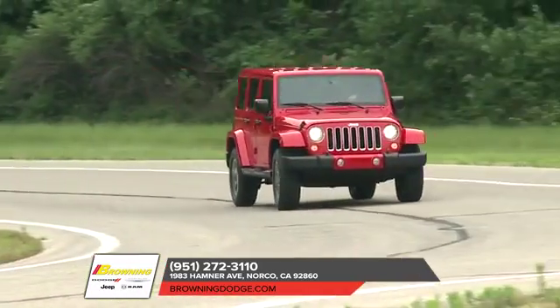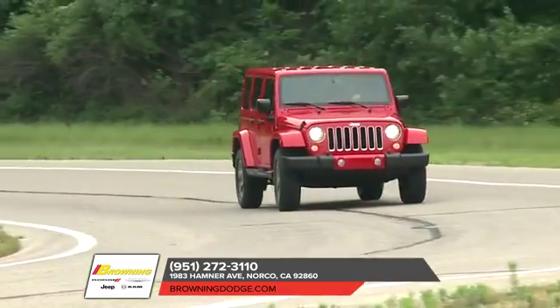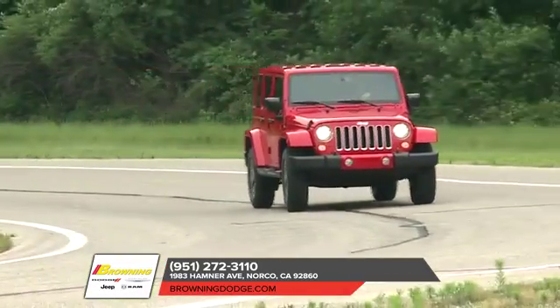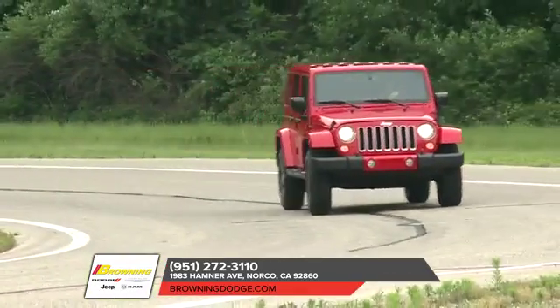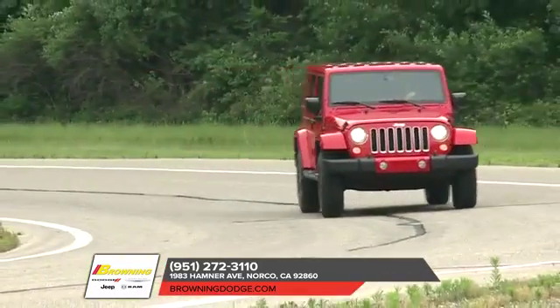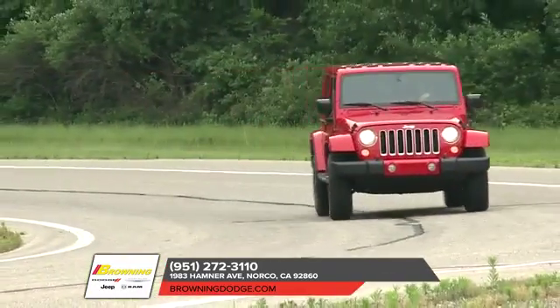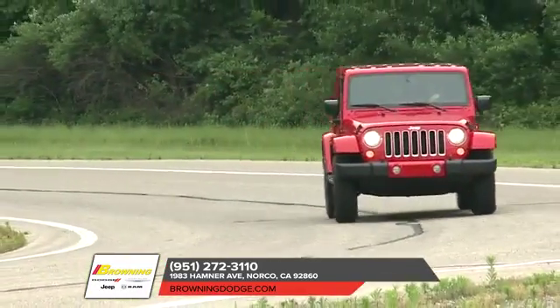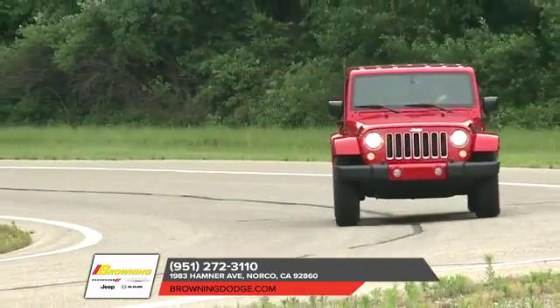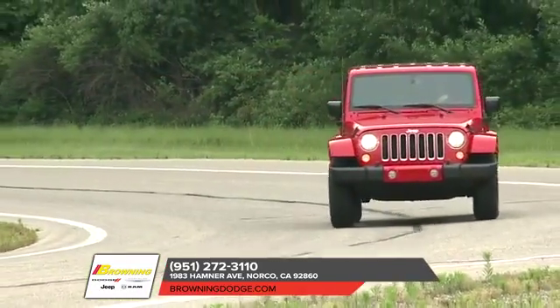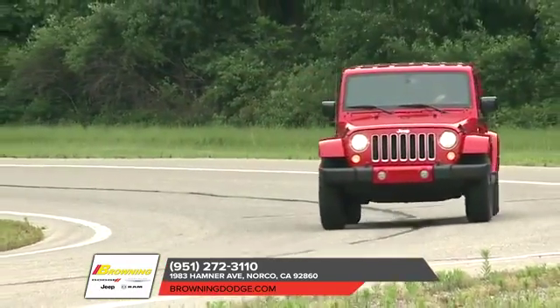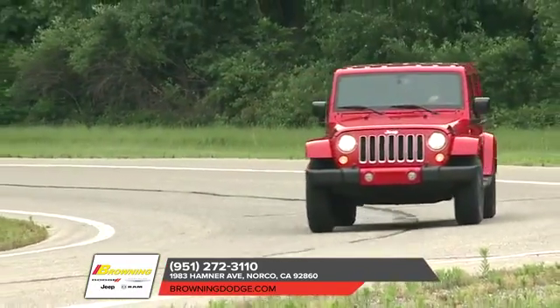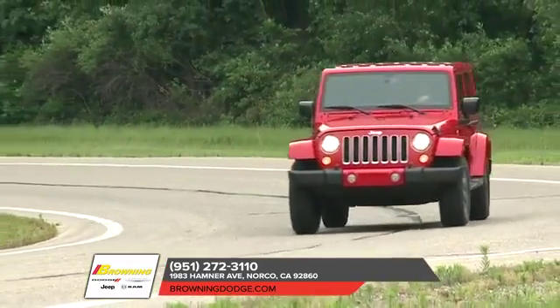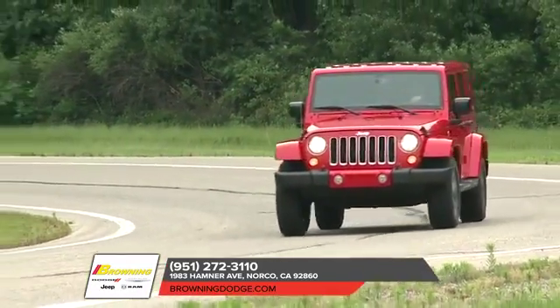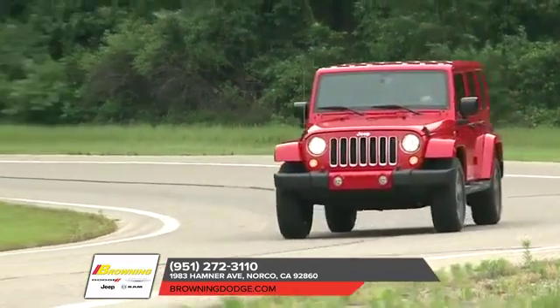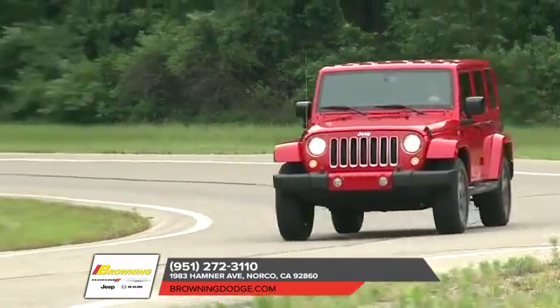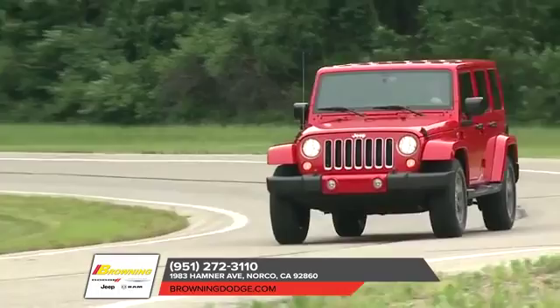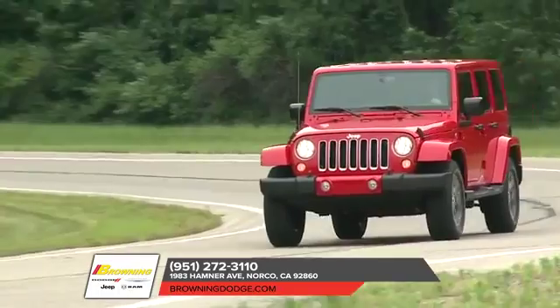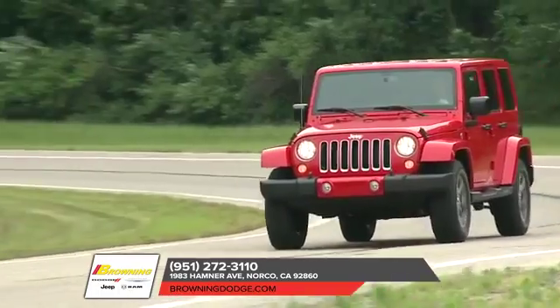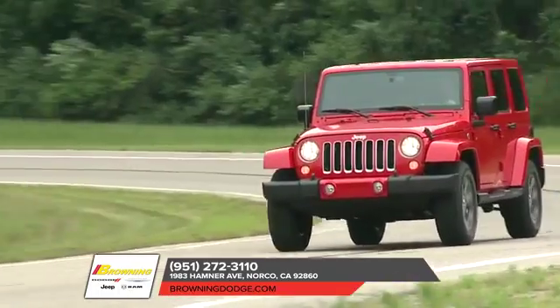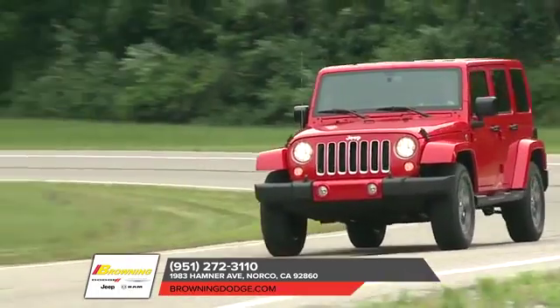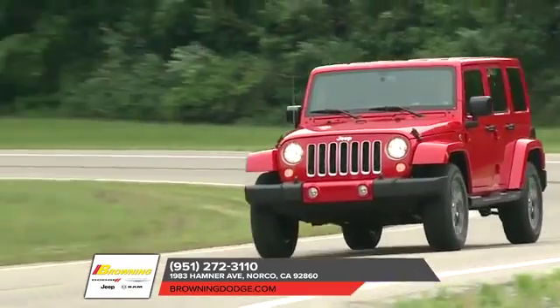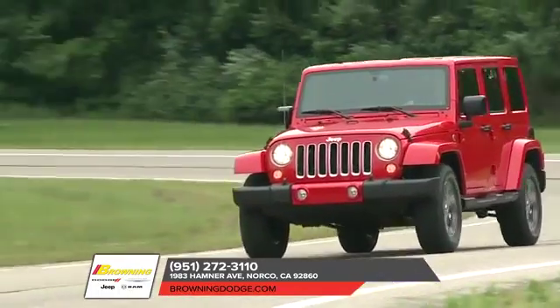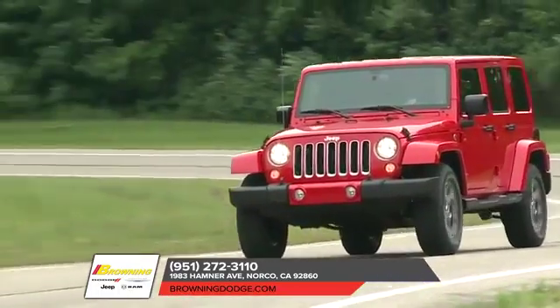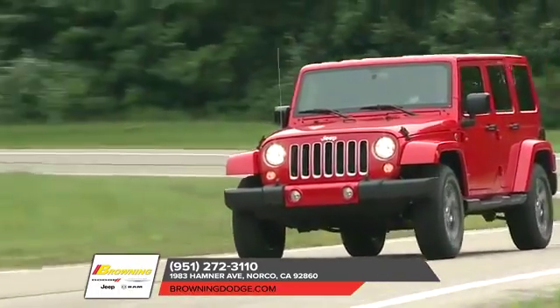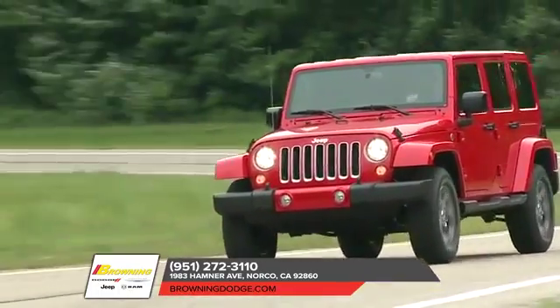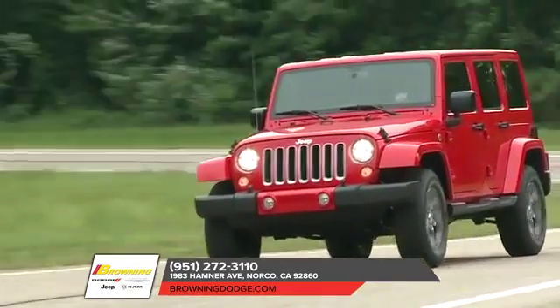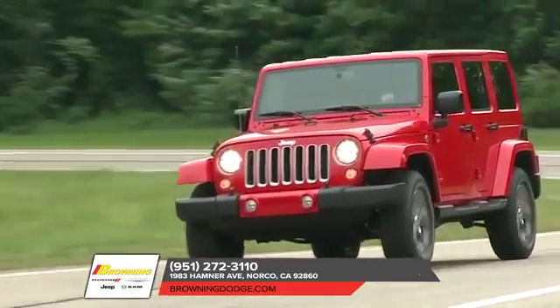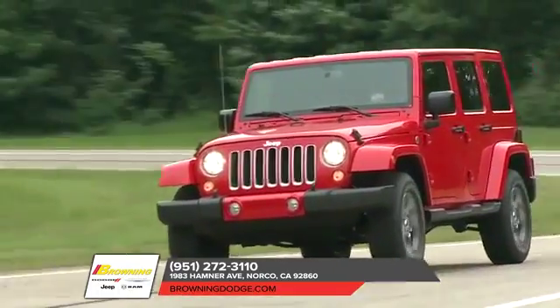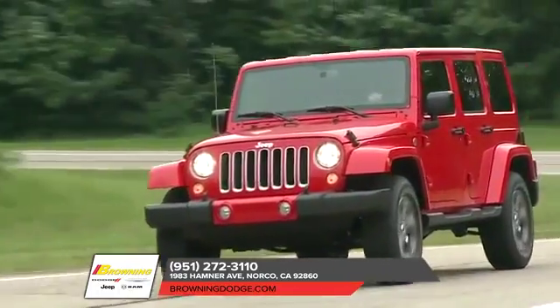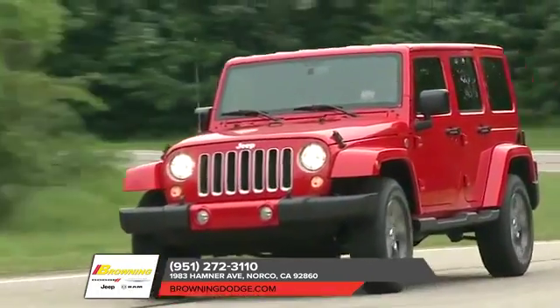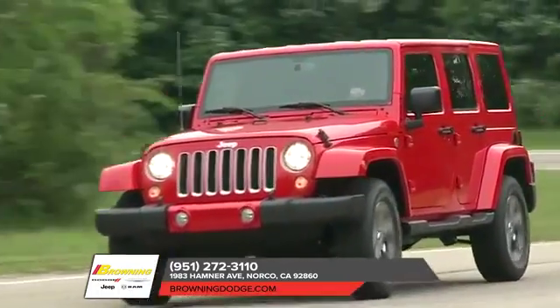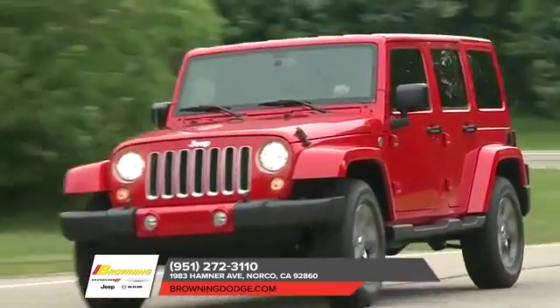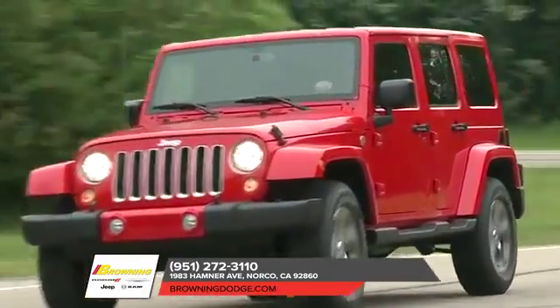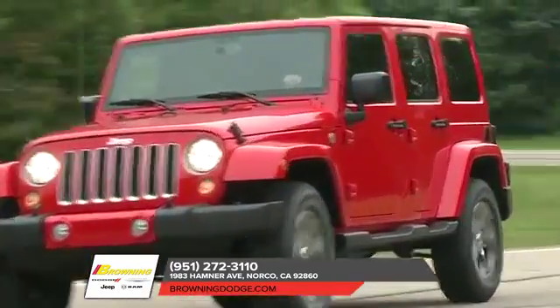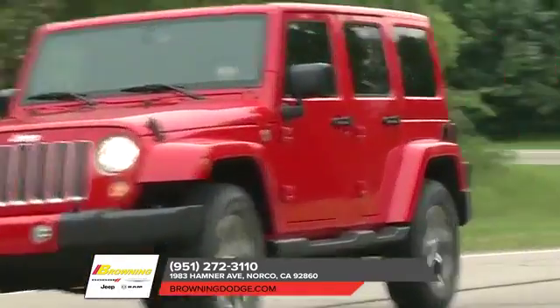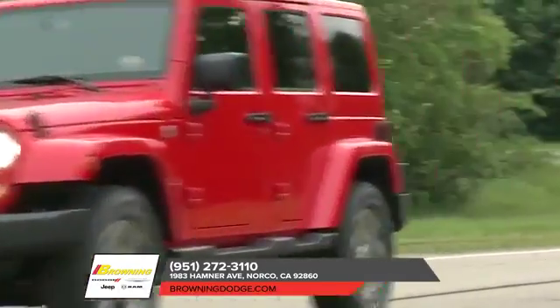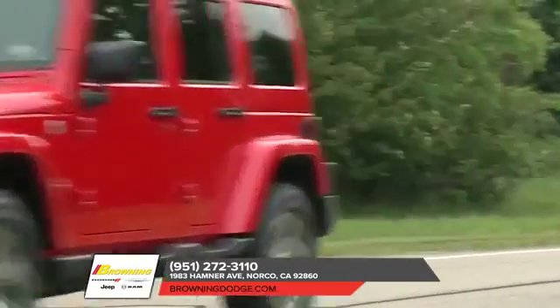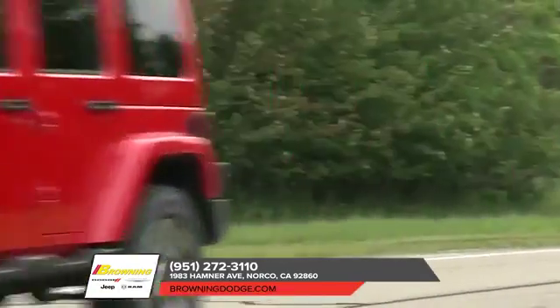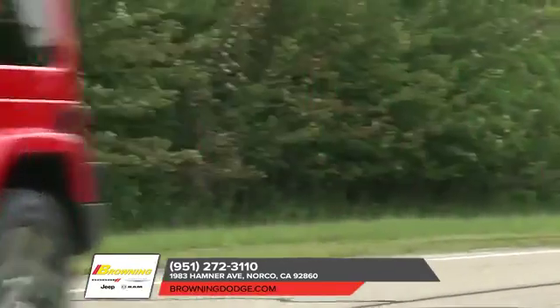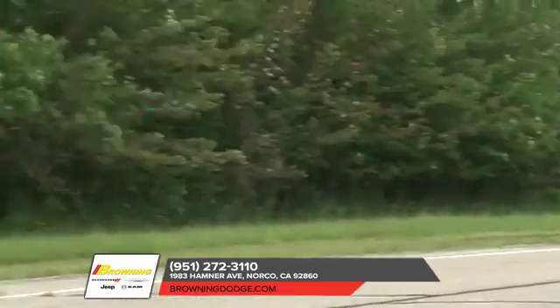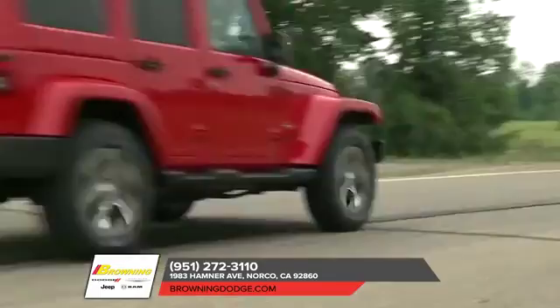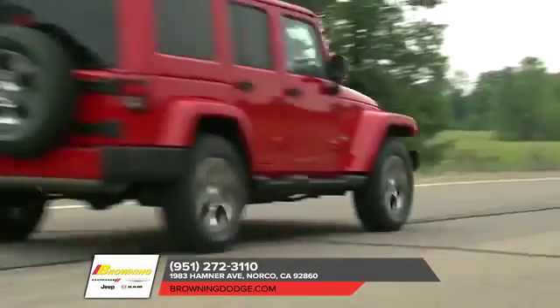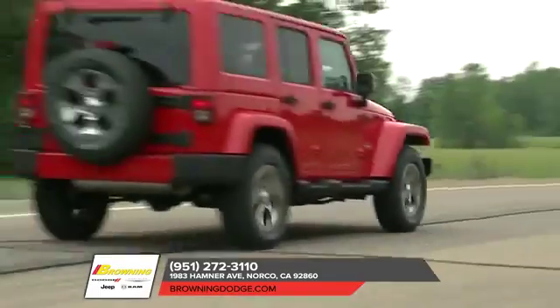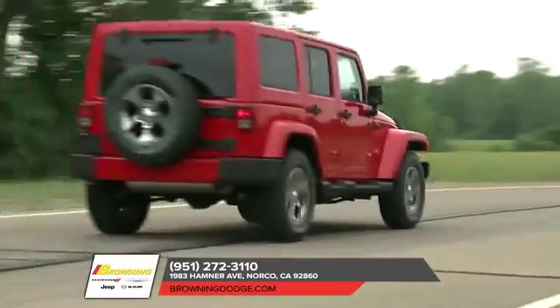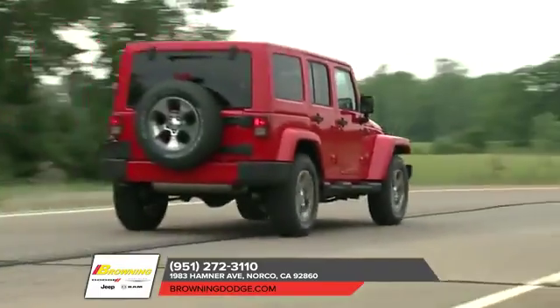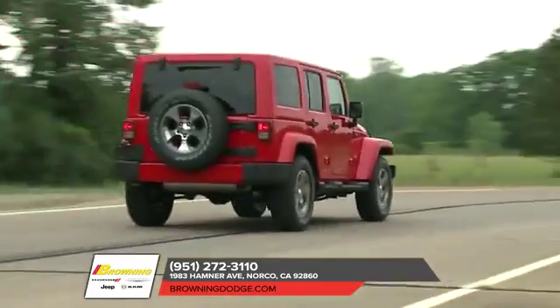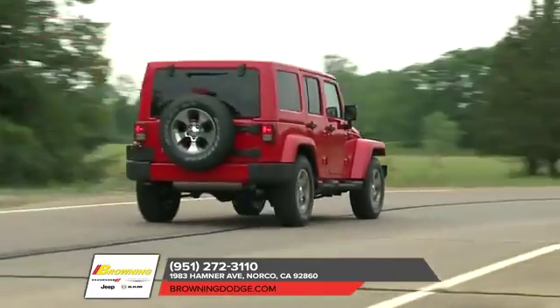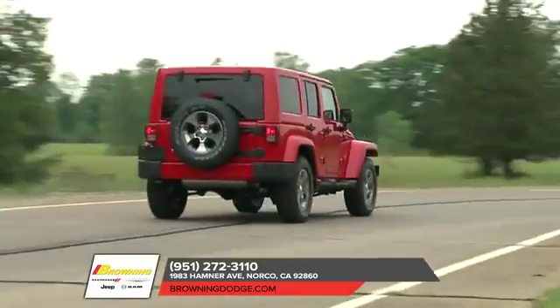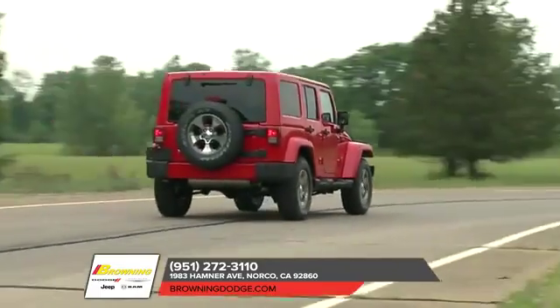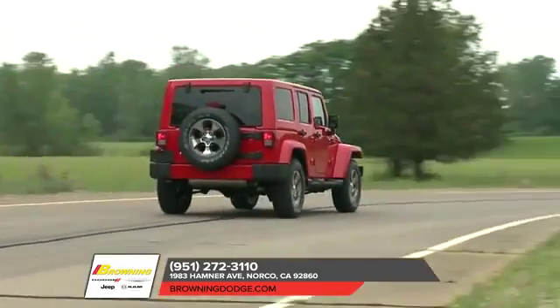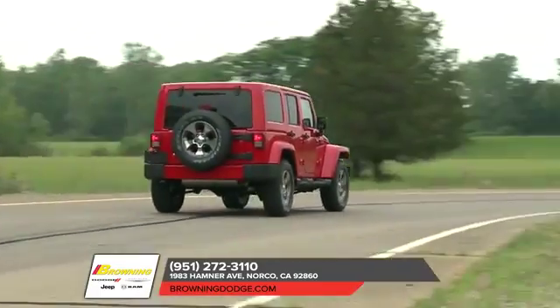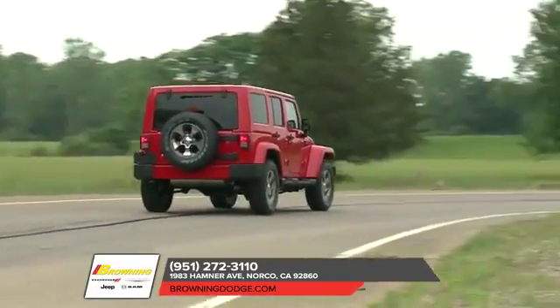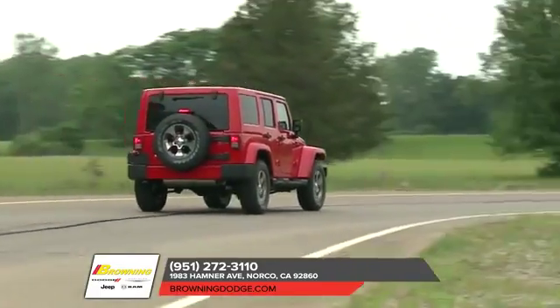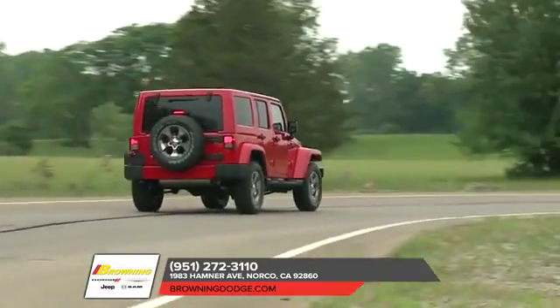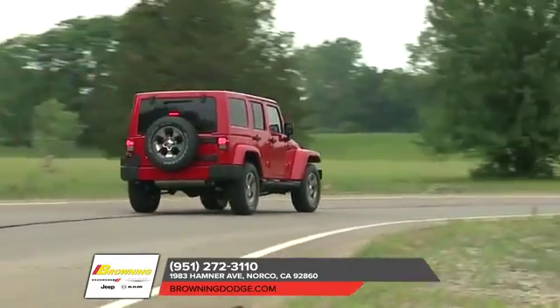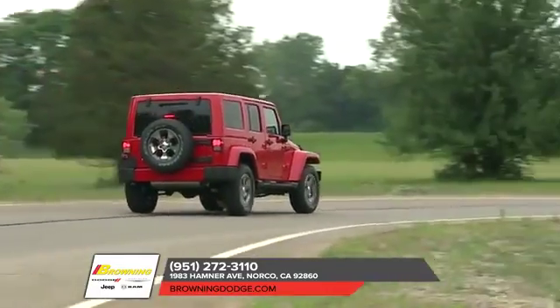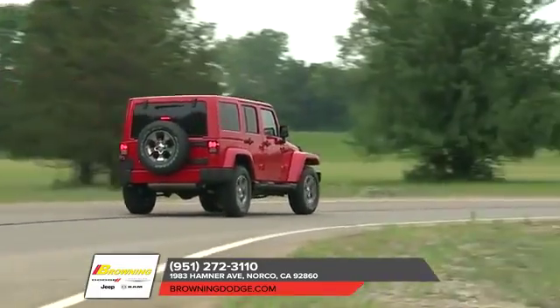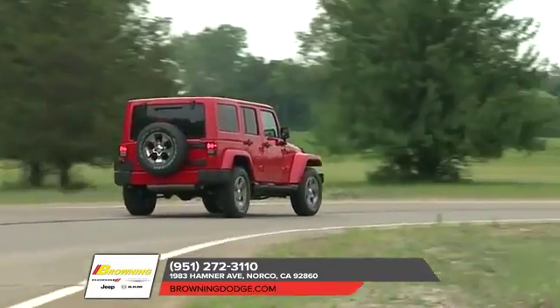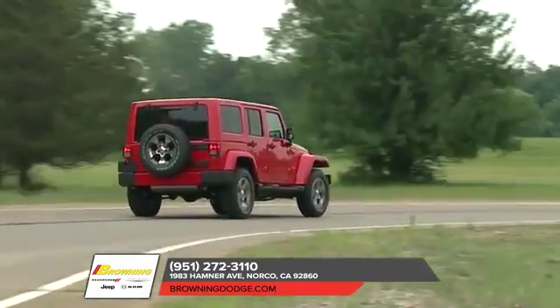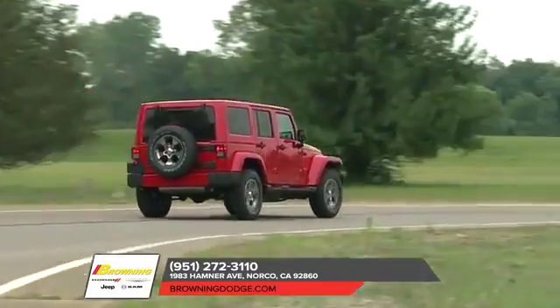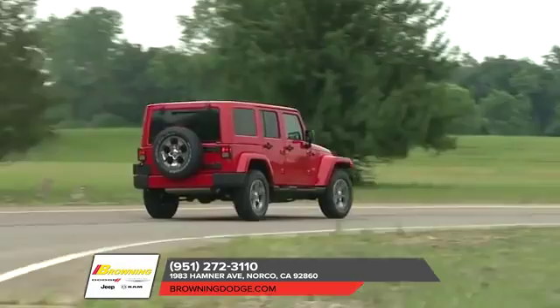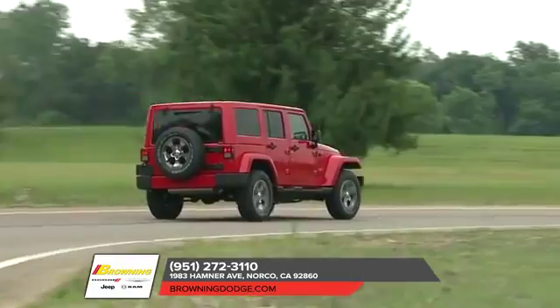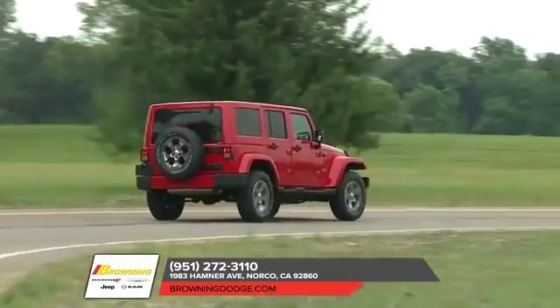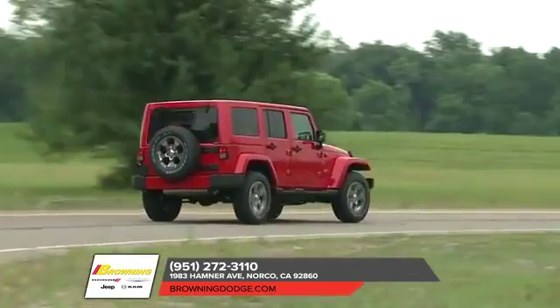The 2018 Jeep Wrangler is completely cold weather ready. Because winter doesn't mean you stop exploring, it just means you prepare for it better.